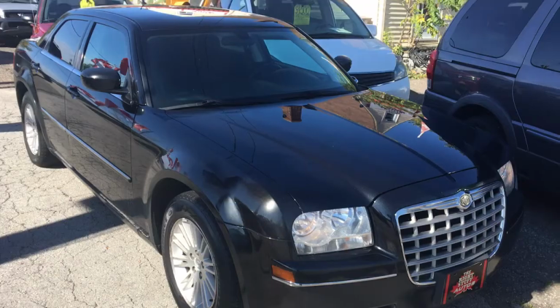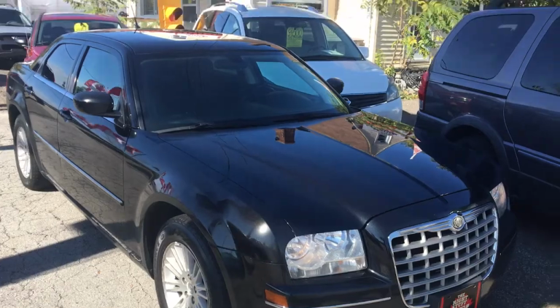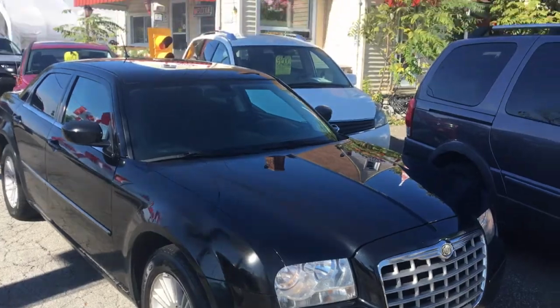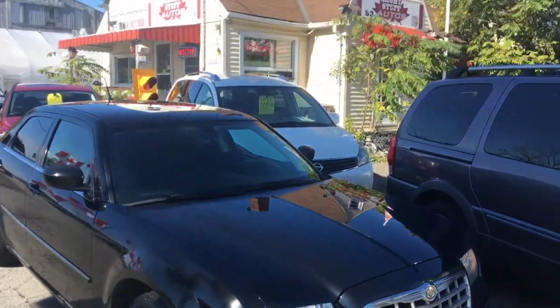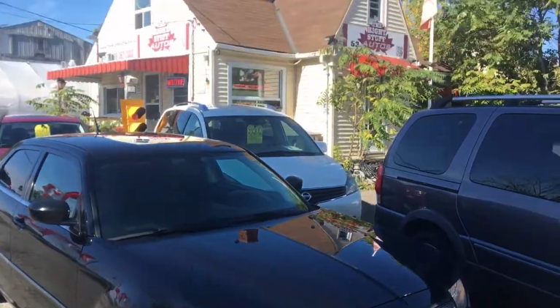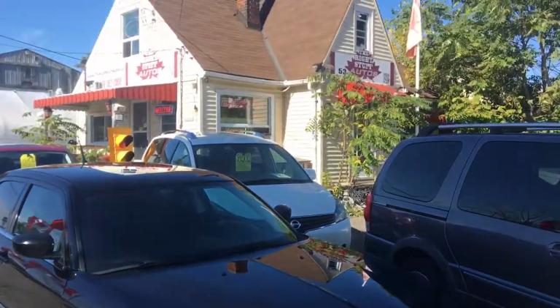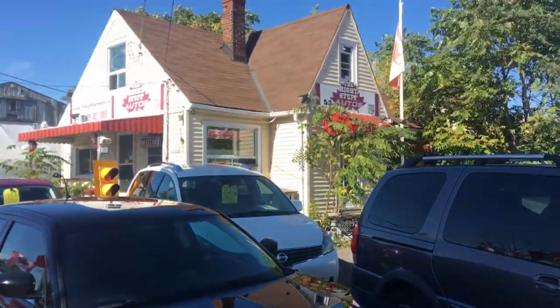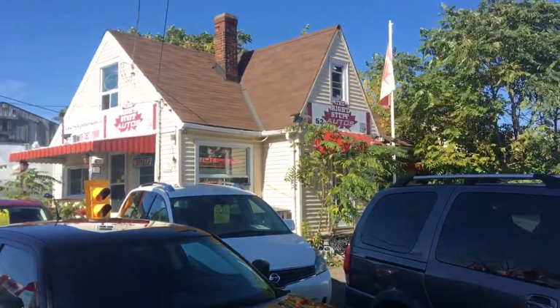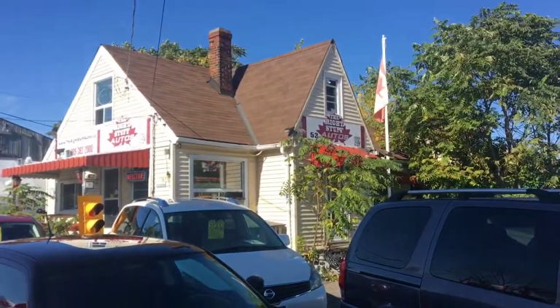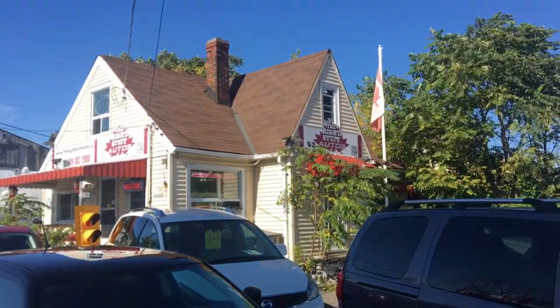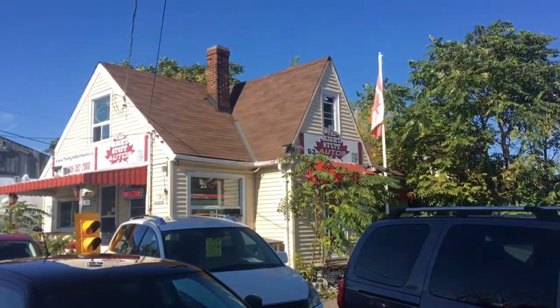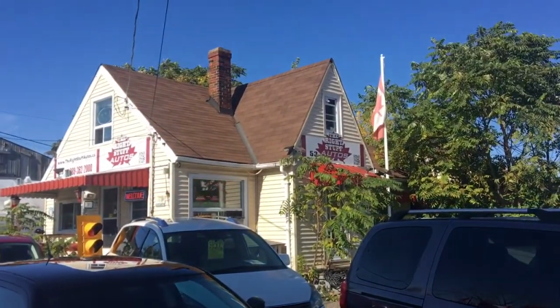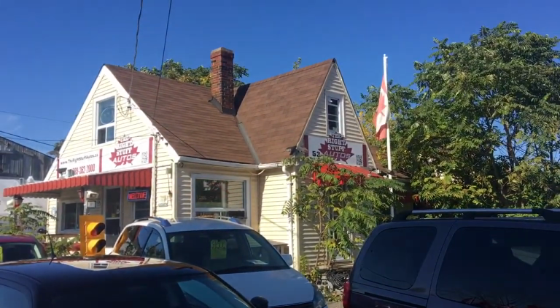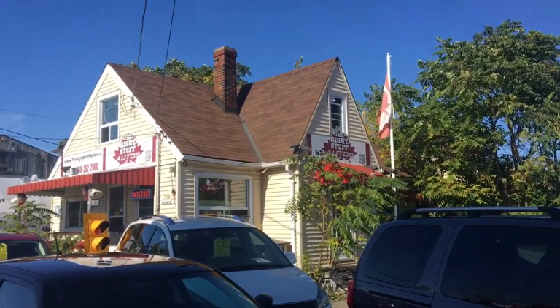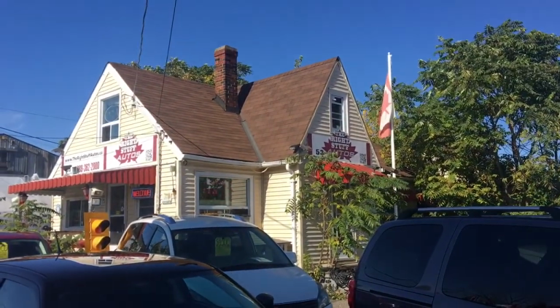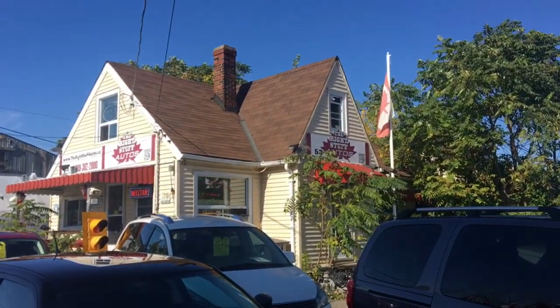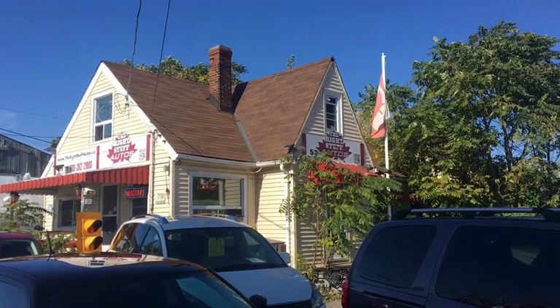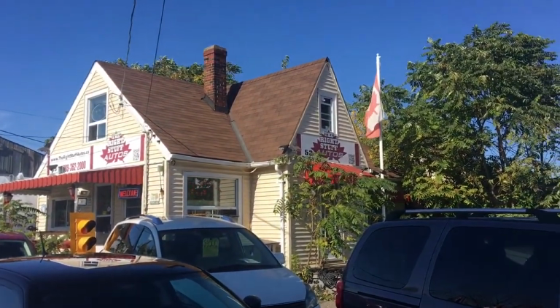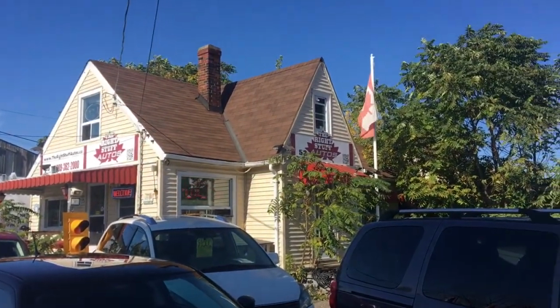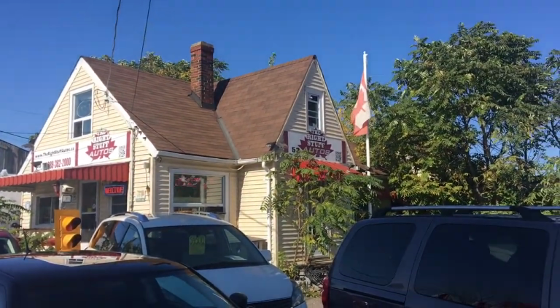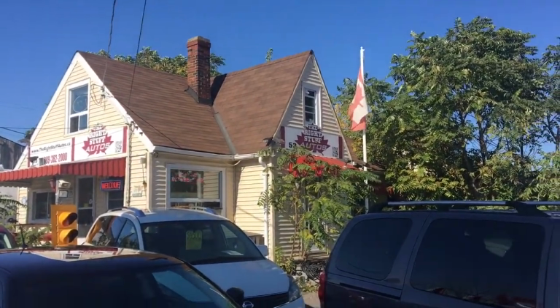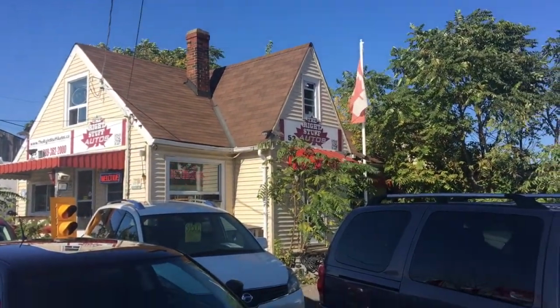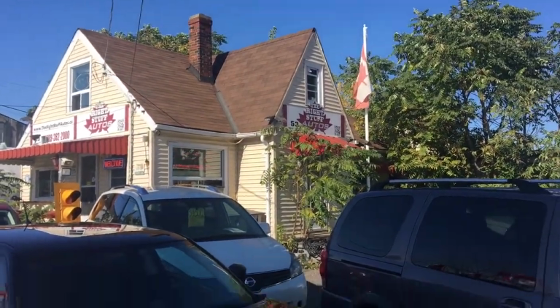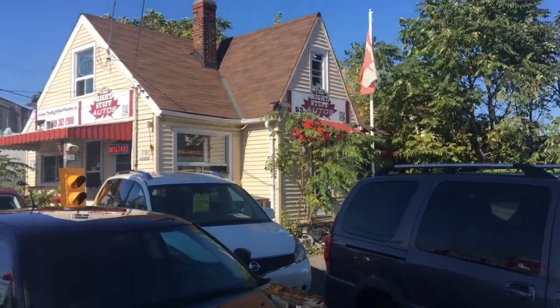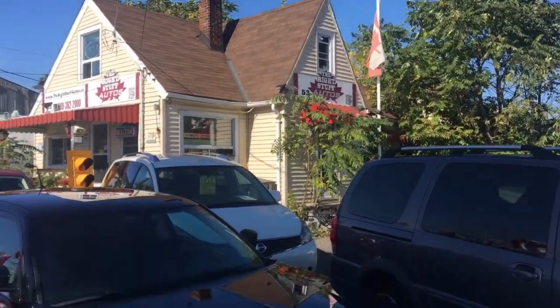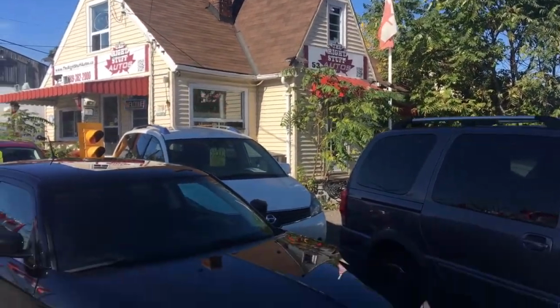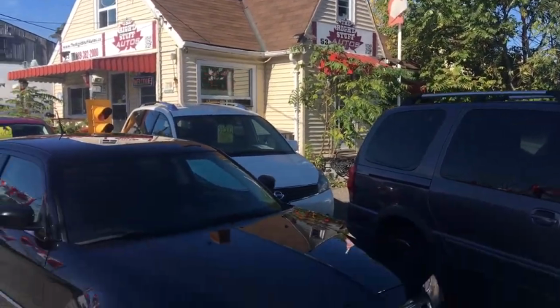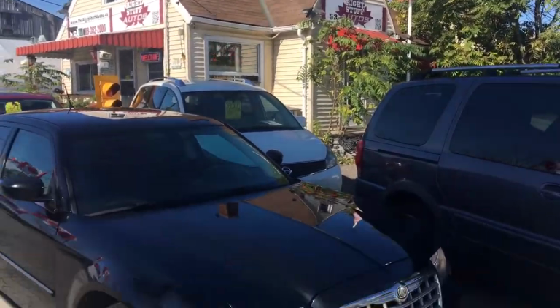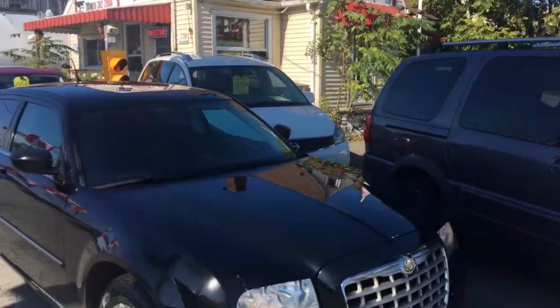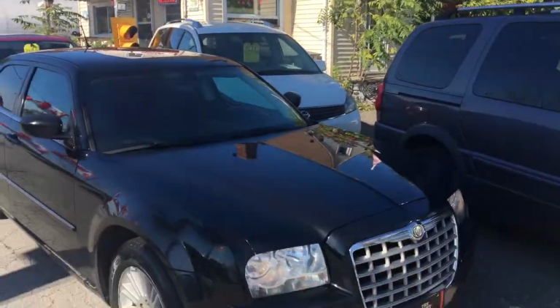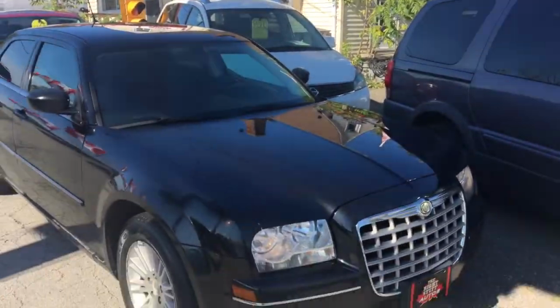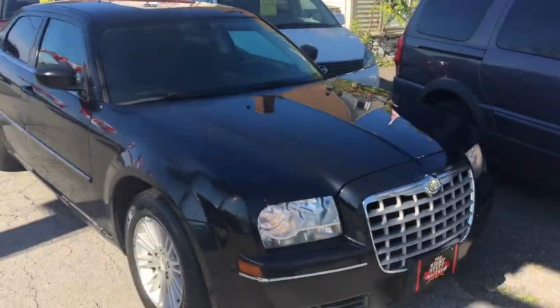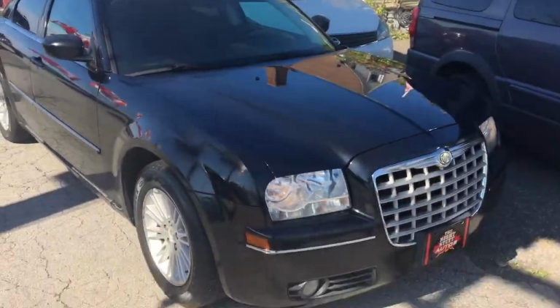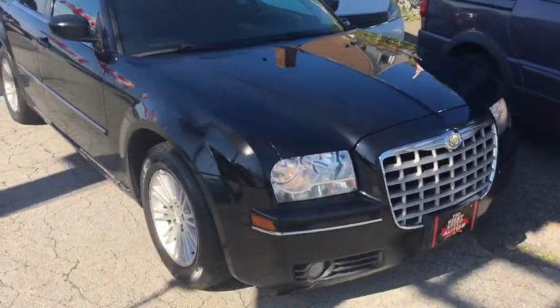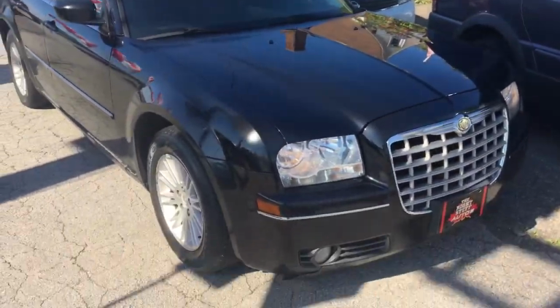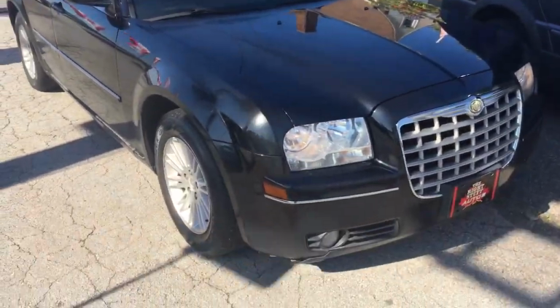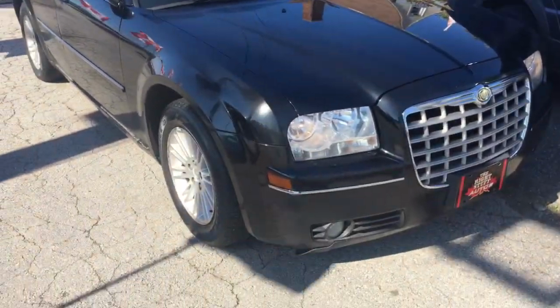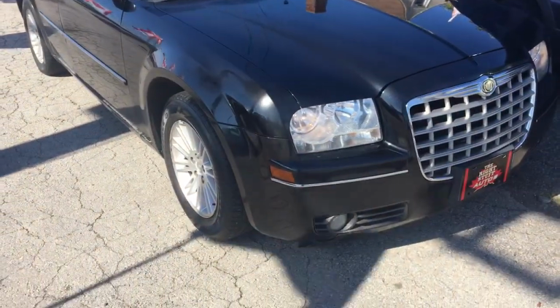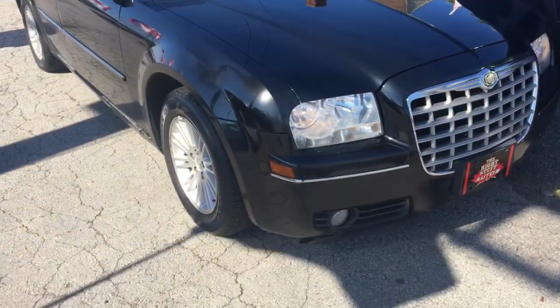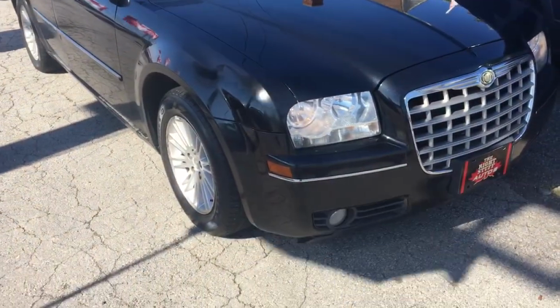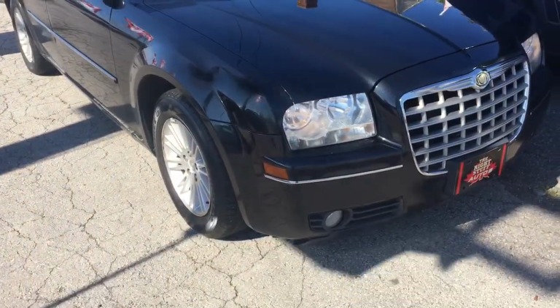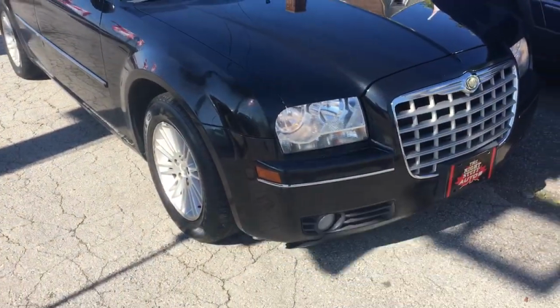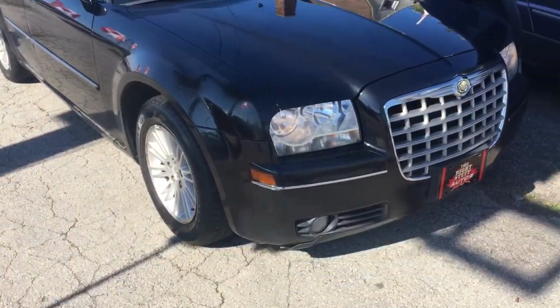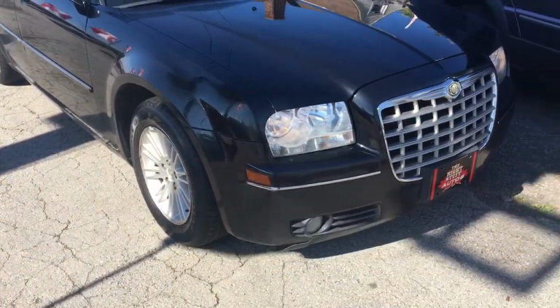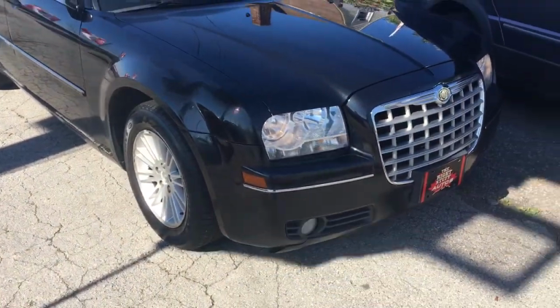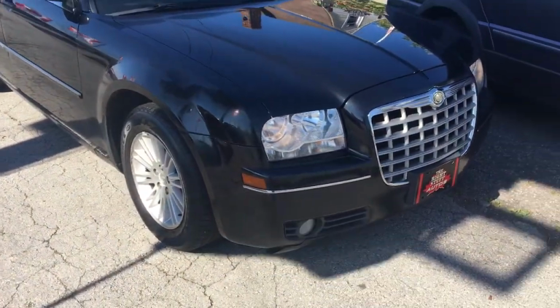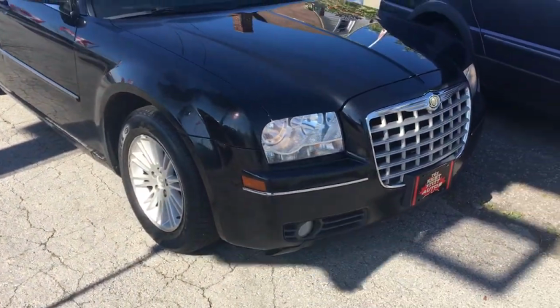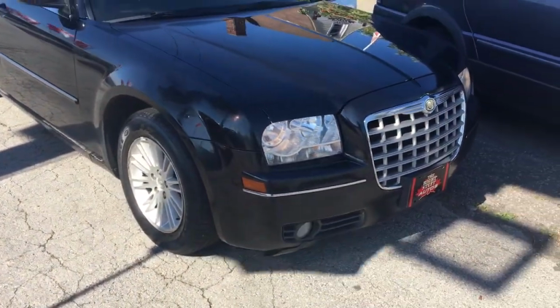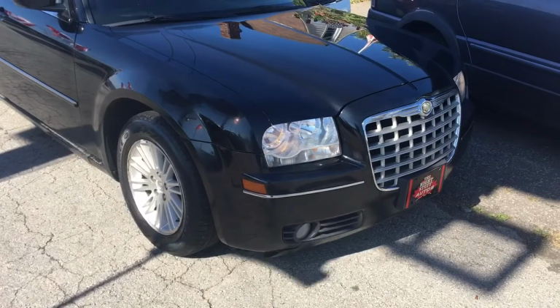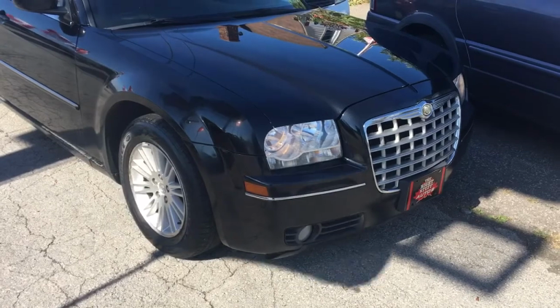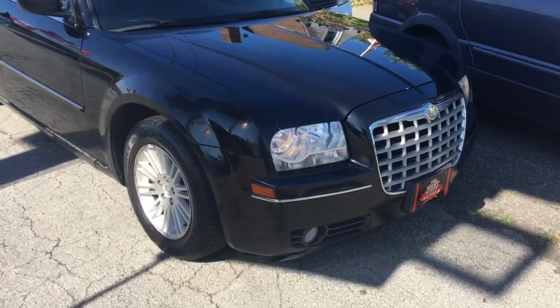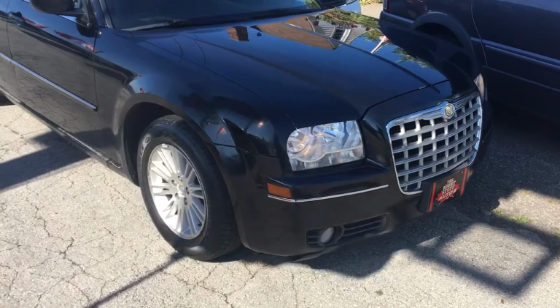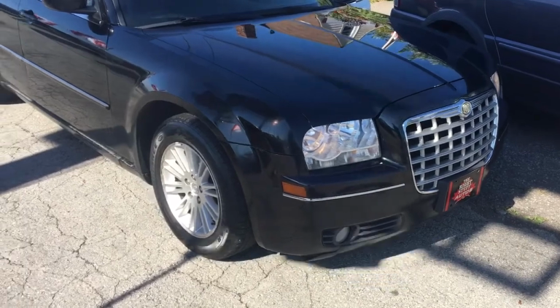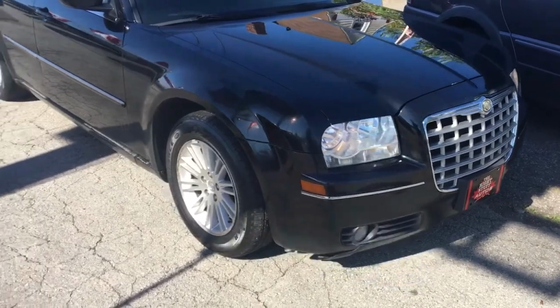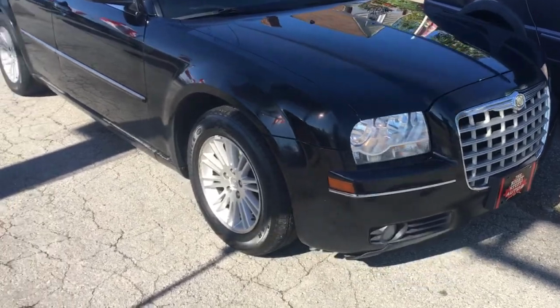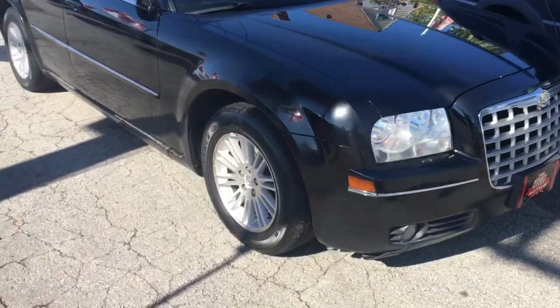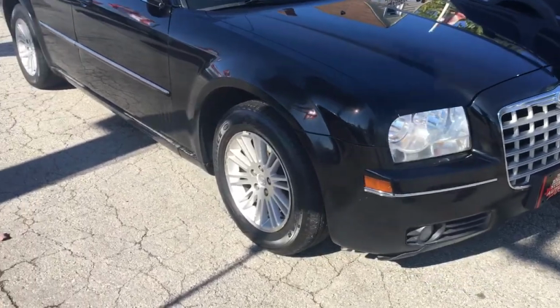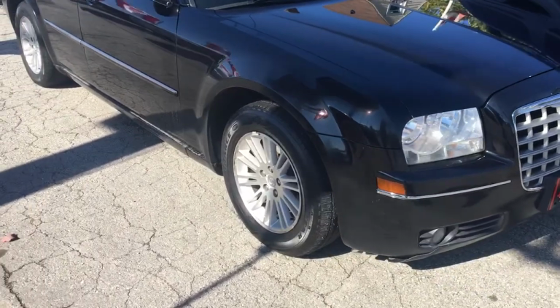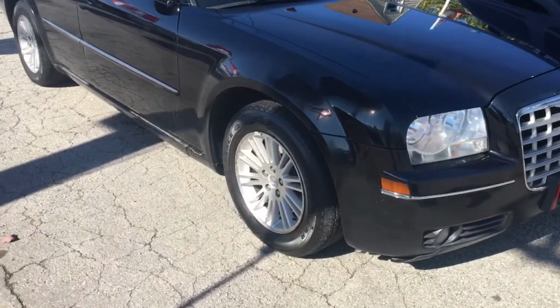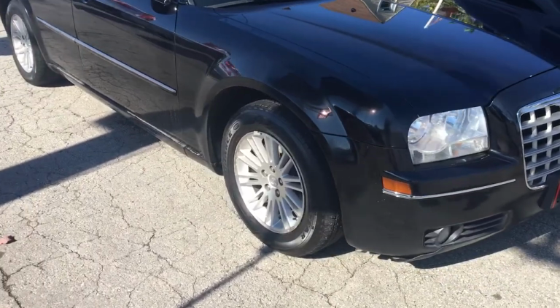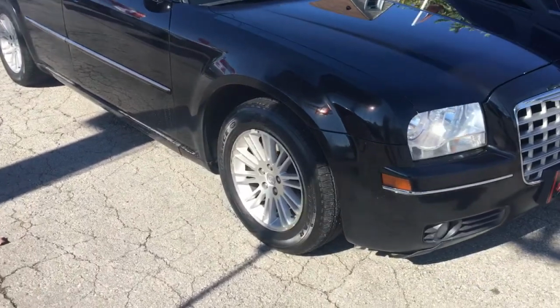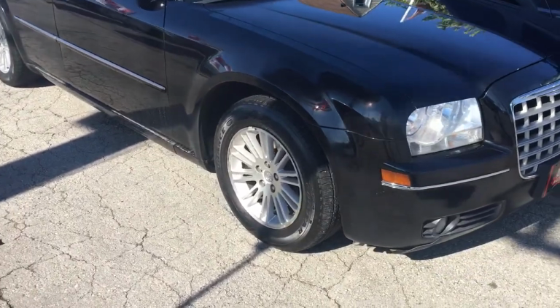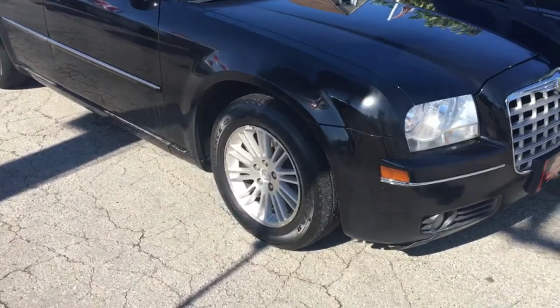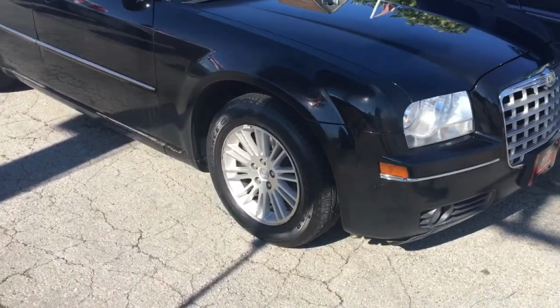Good afternoon, this is Paul McDonald from Right Stuff Autos, 53 Hards of the Road, St. Catharines, Ontario. We're at this afternoon's featured vehicle.